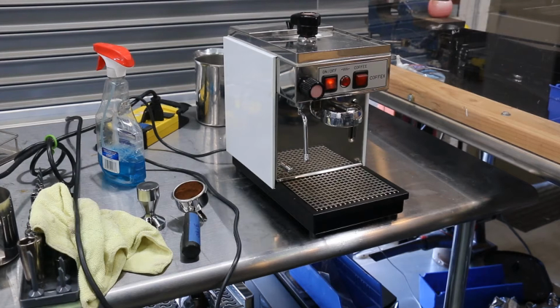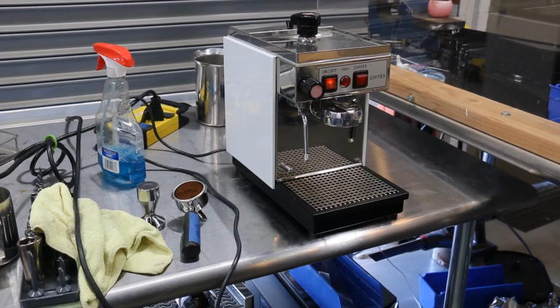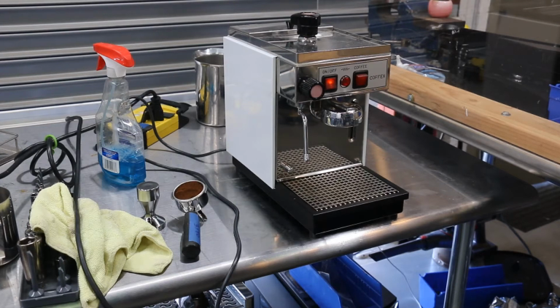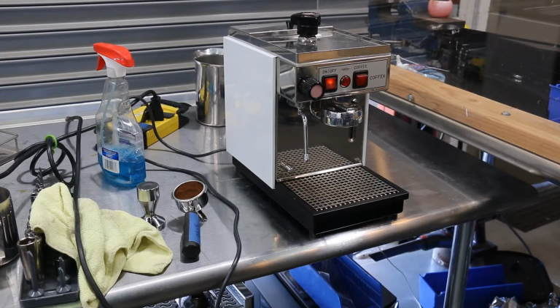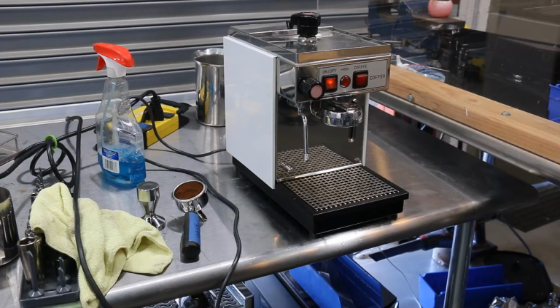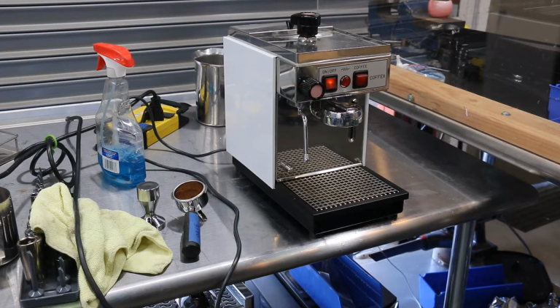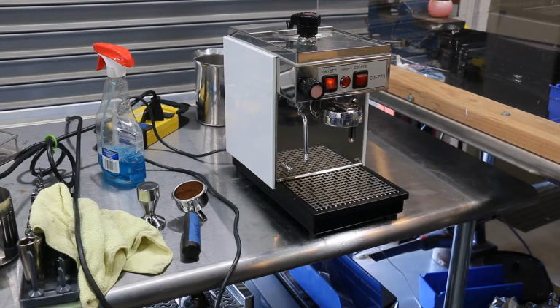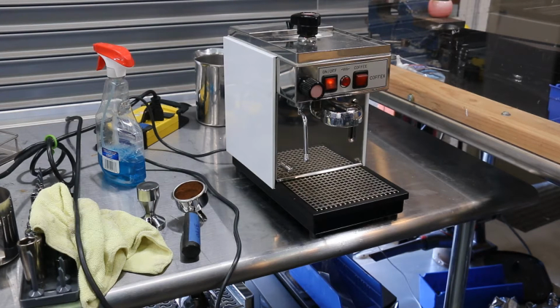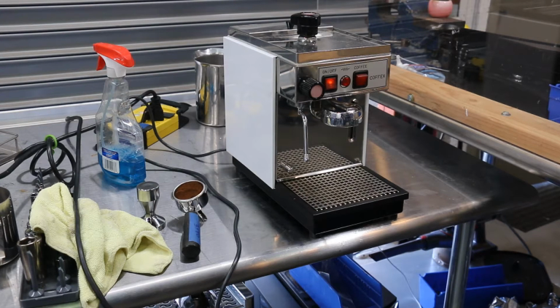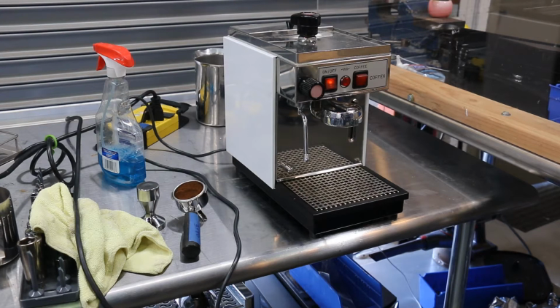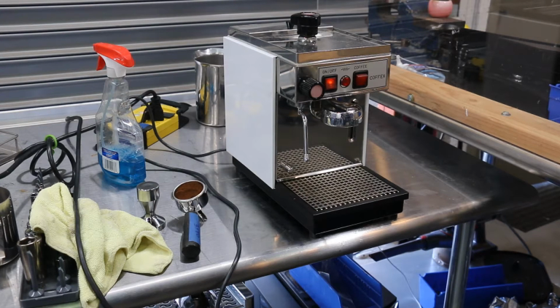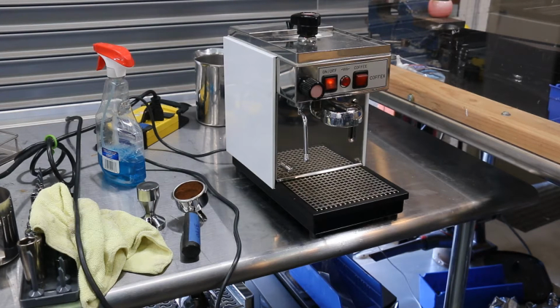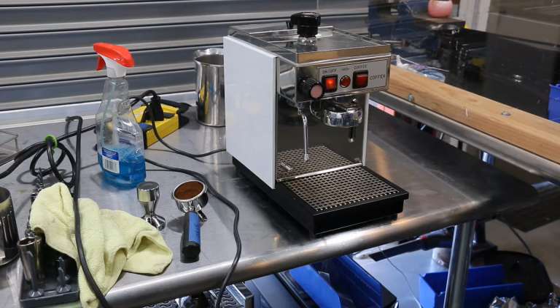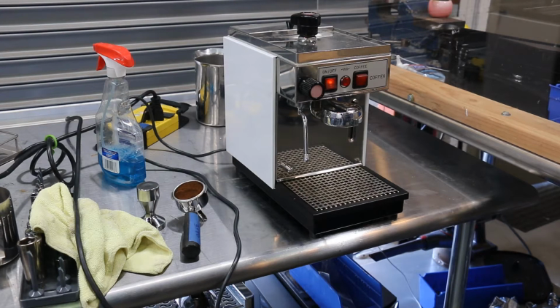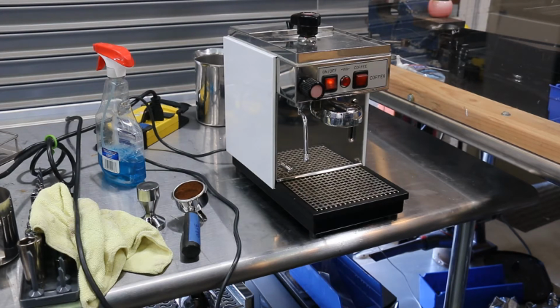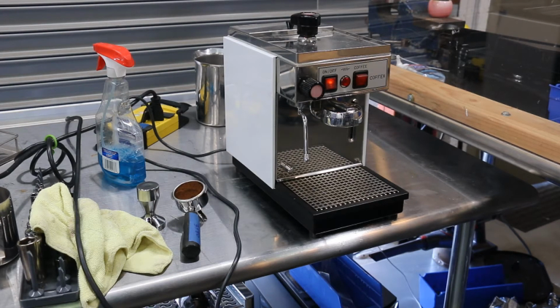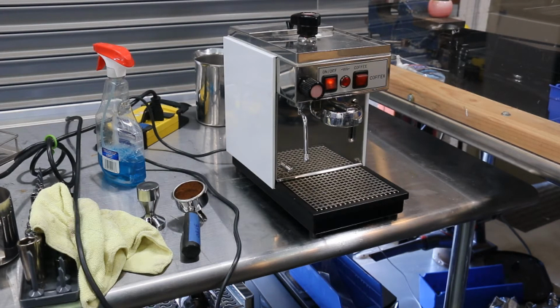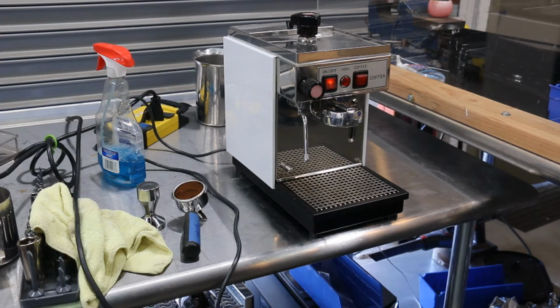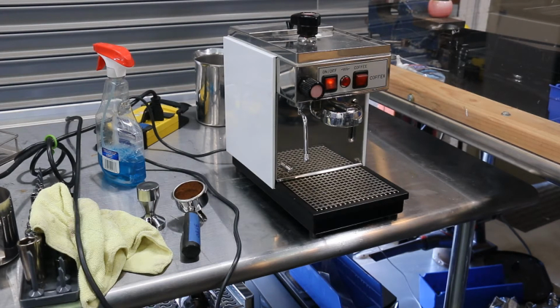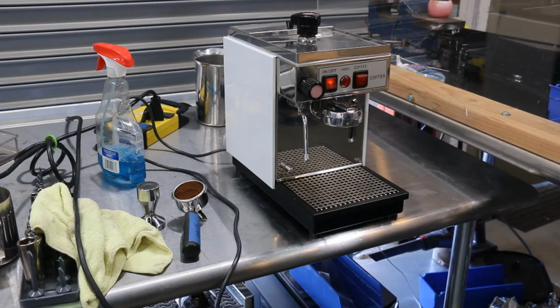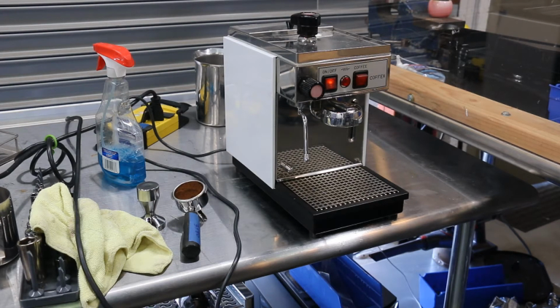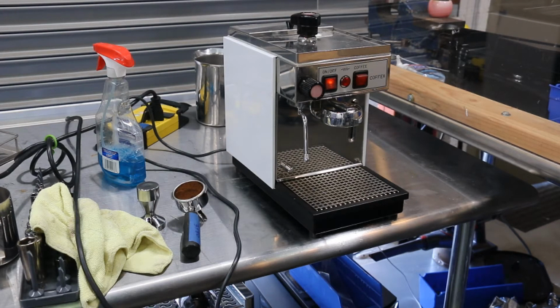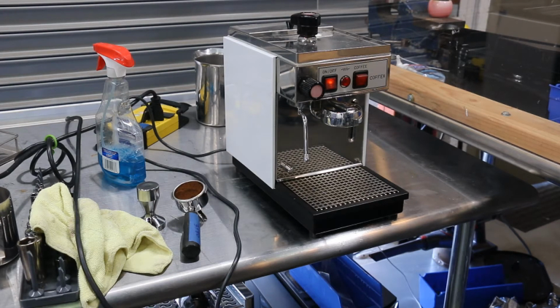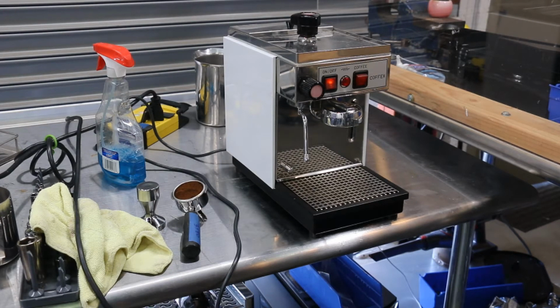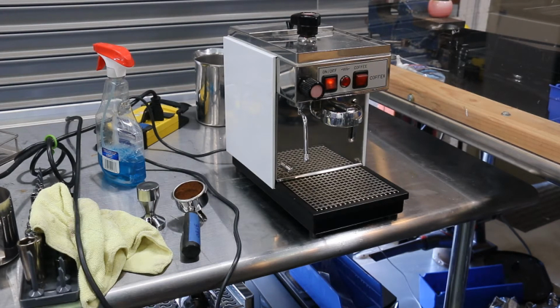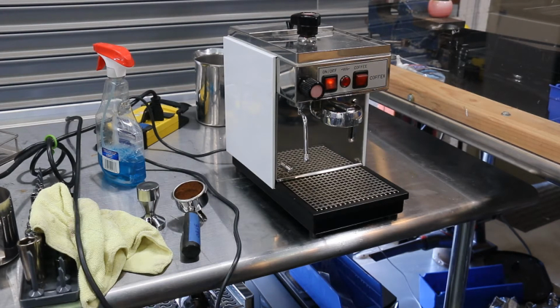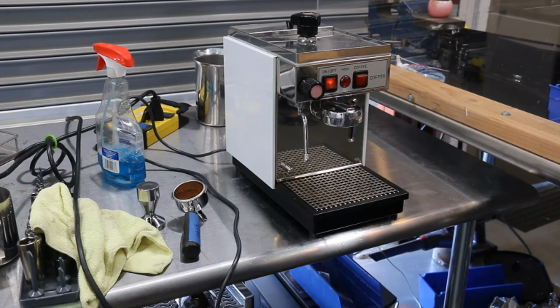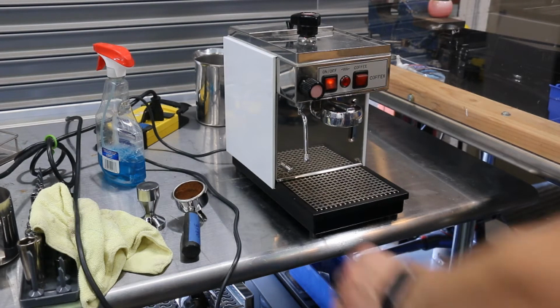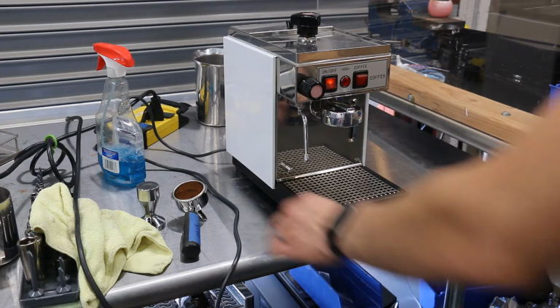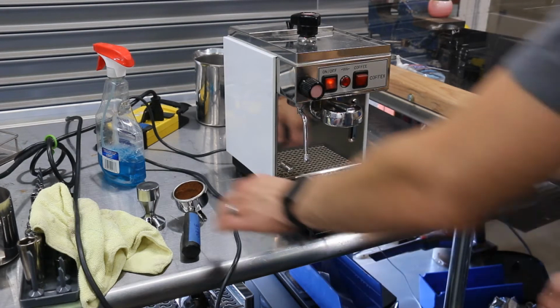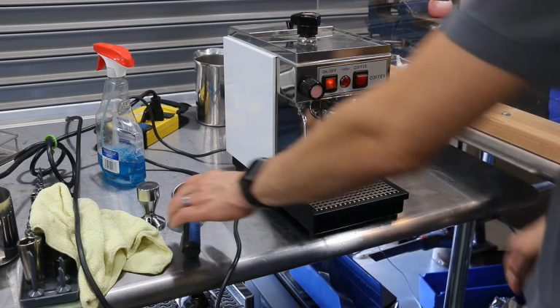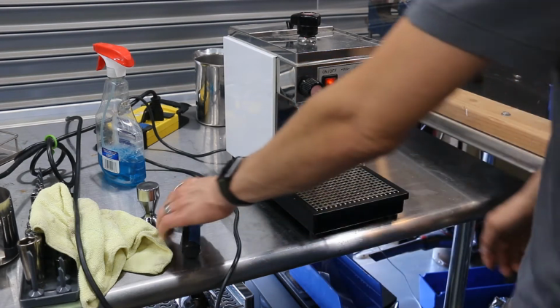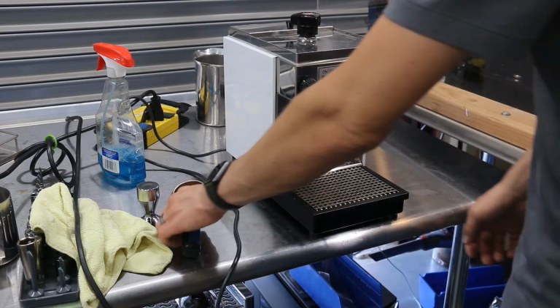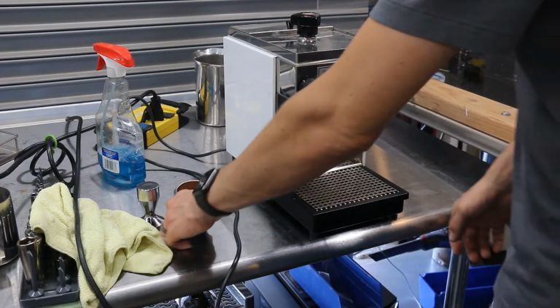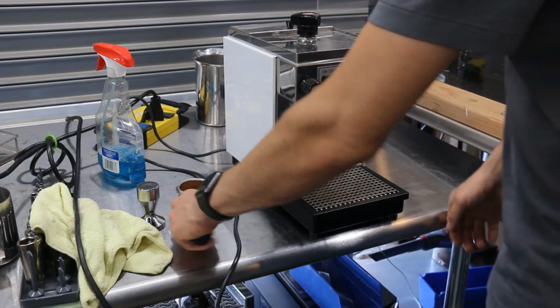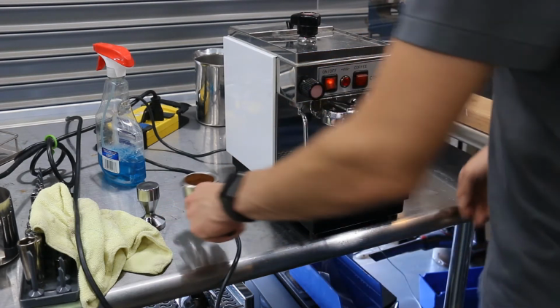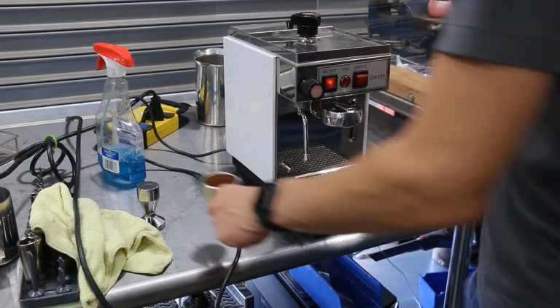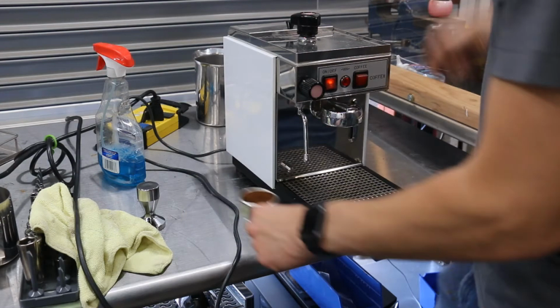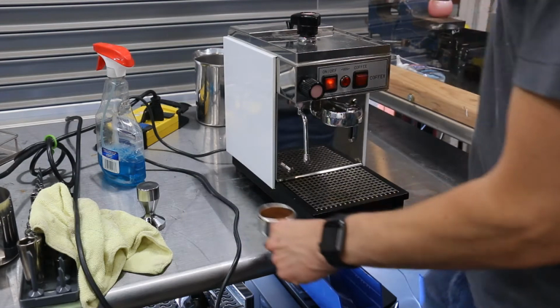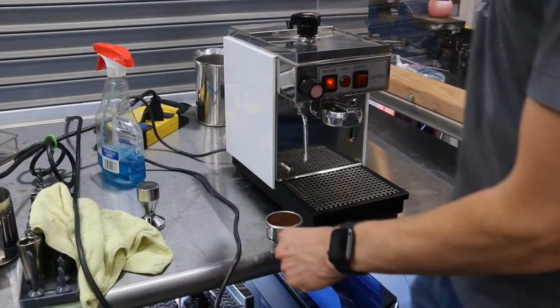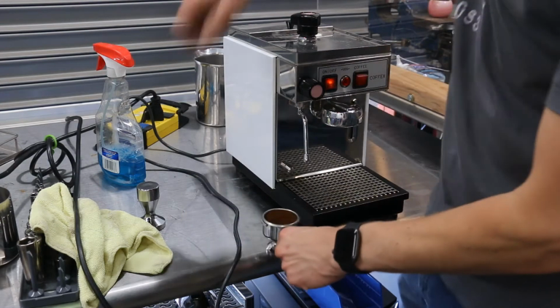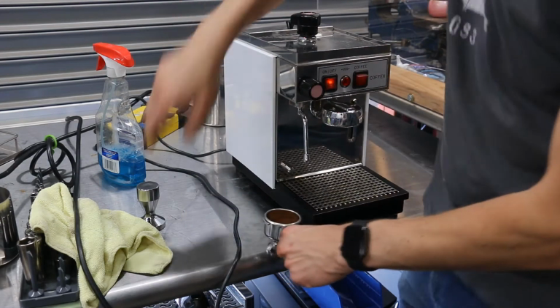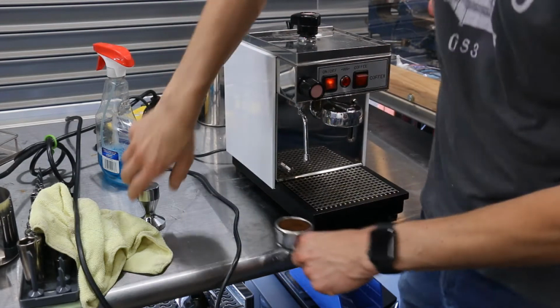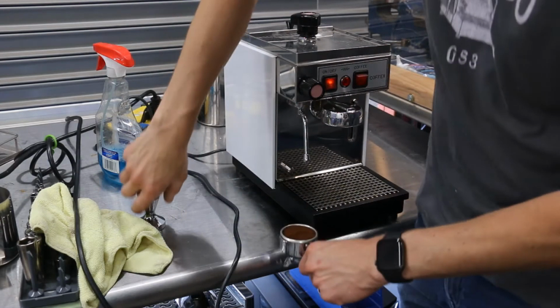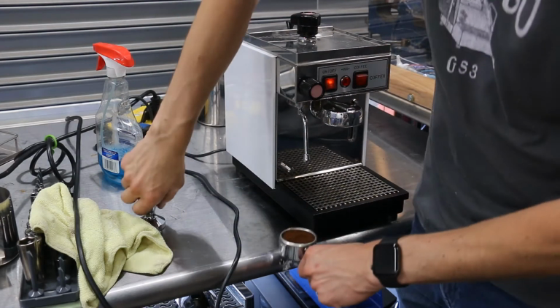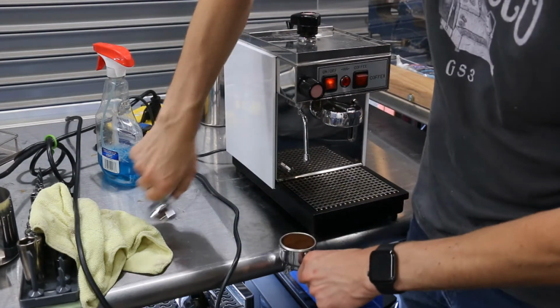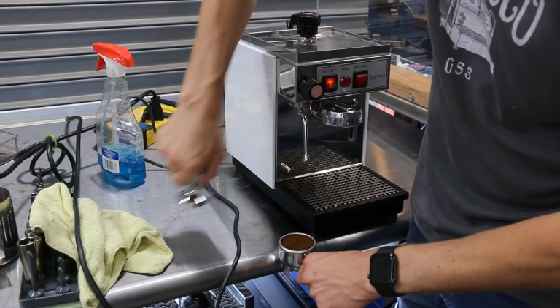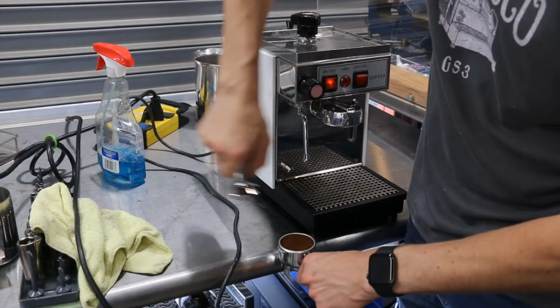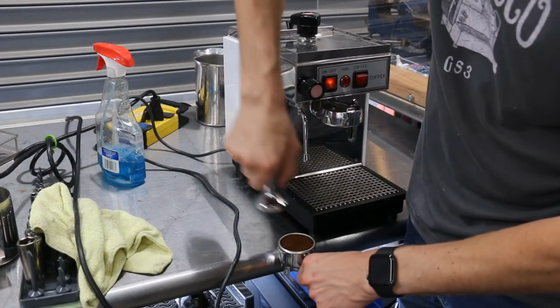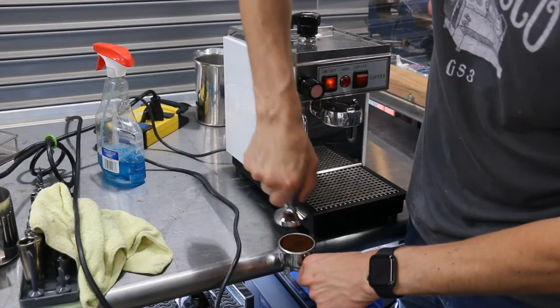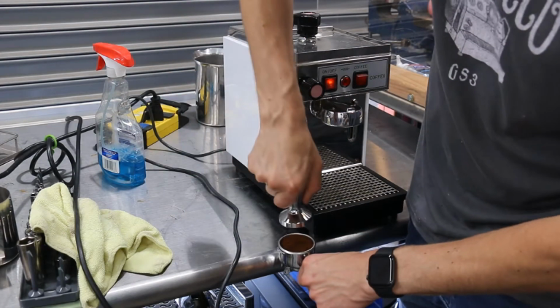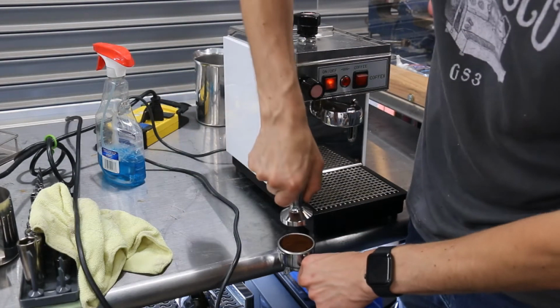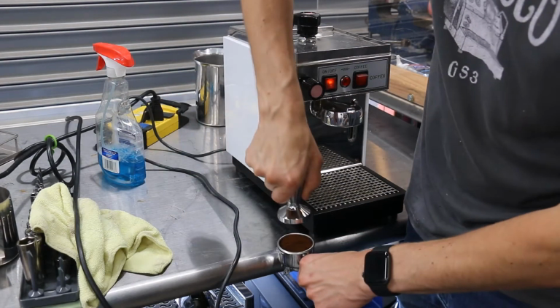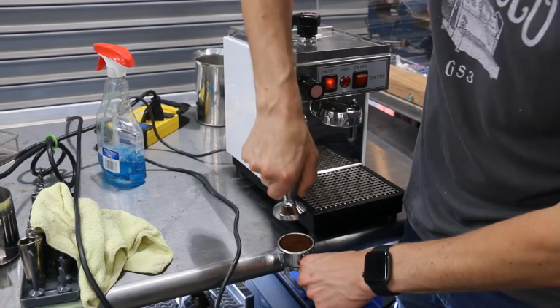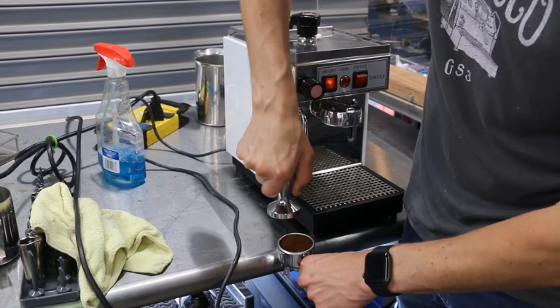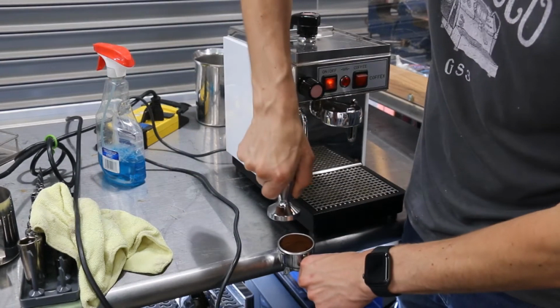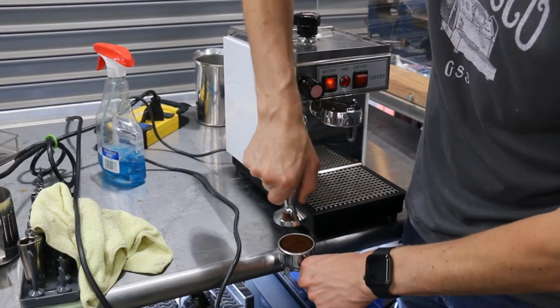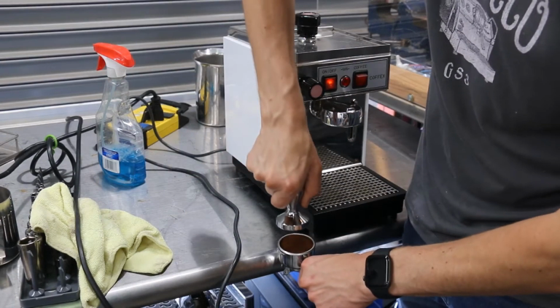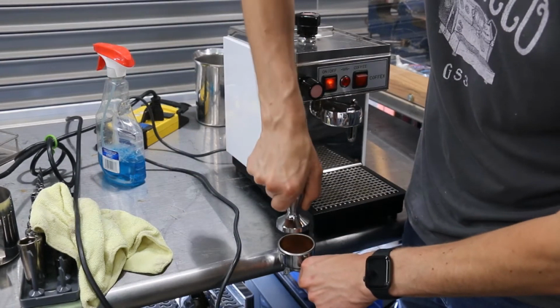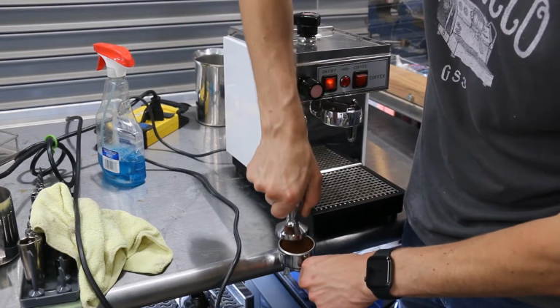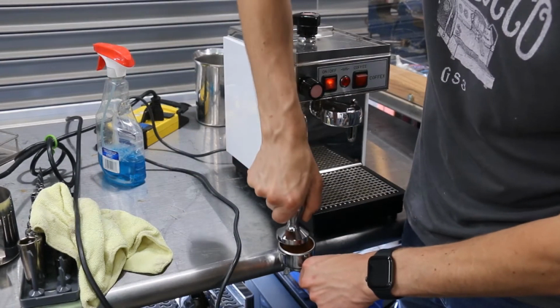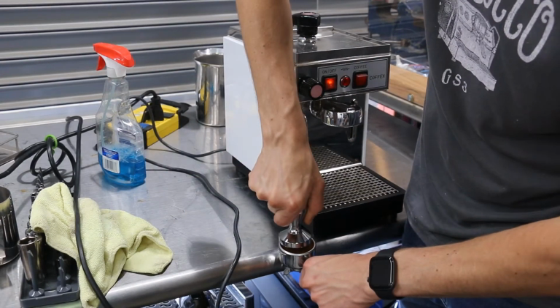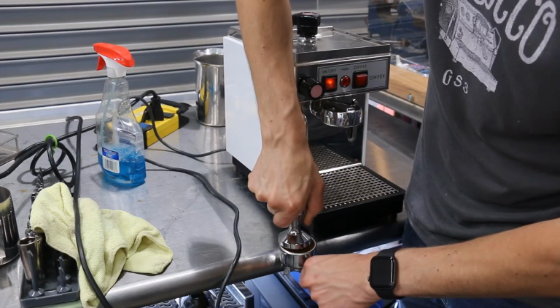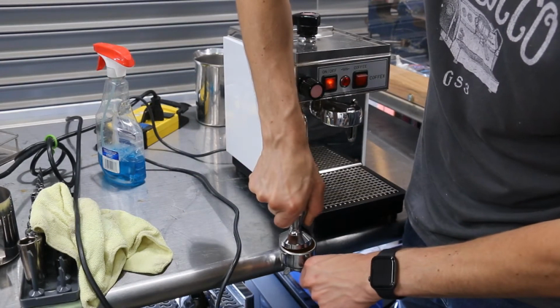Hello and welcome to Cannon Coffee Espresso Machine. Today we're testing this beautiful Olympia Espresso Machine.